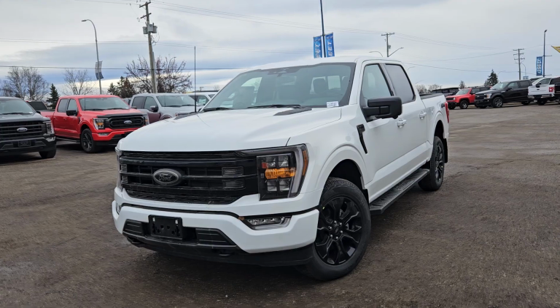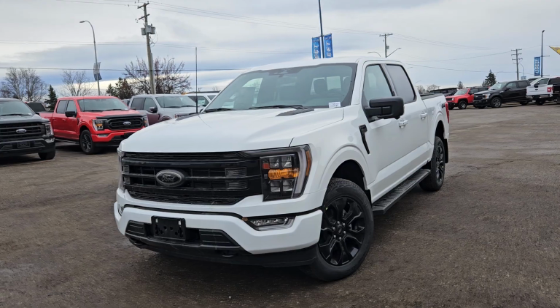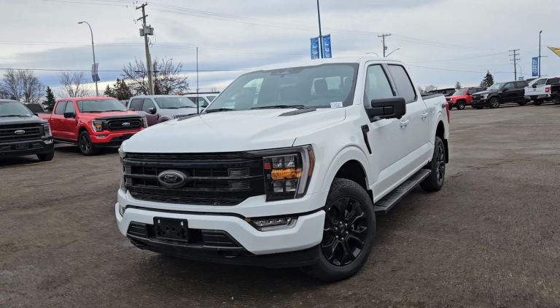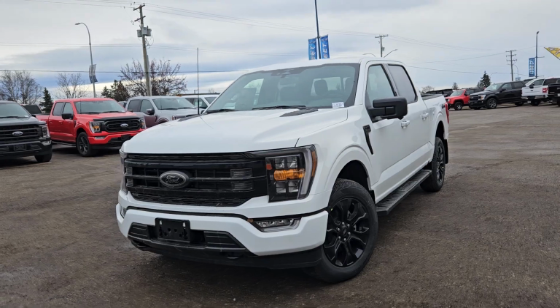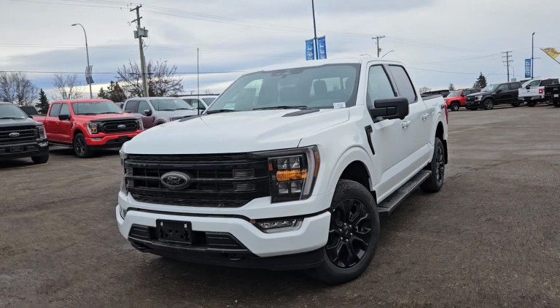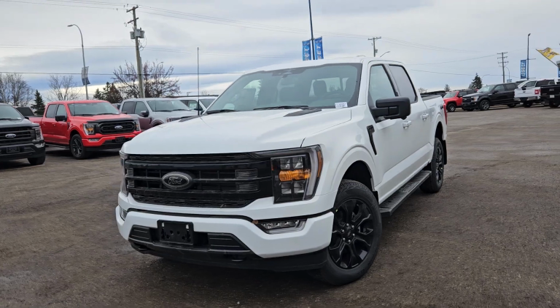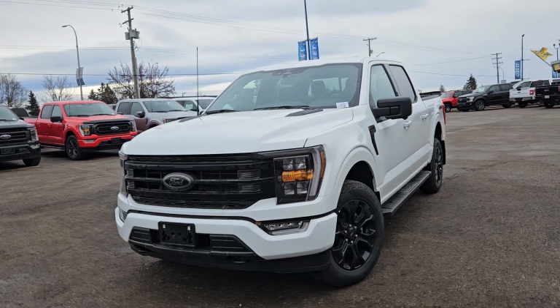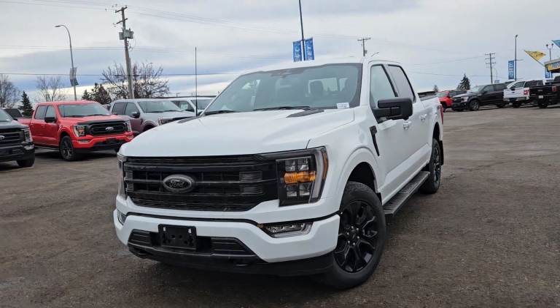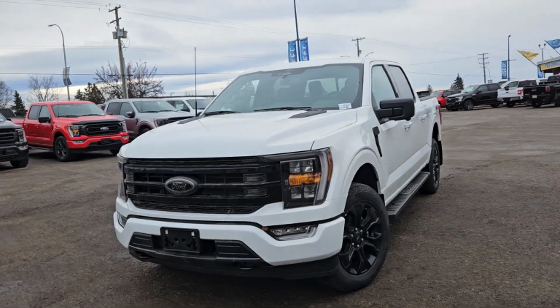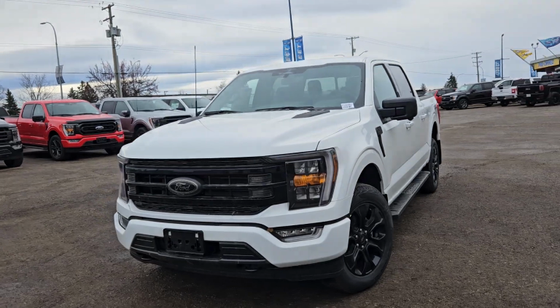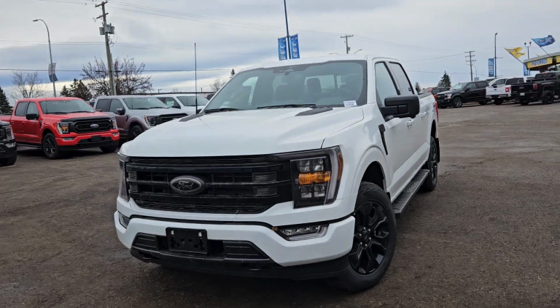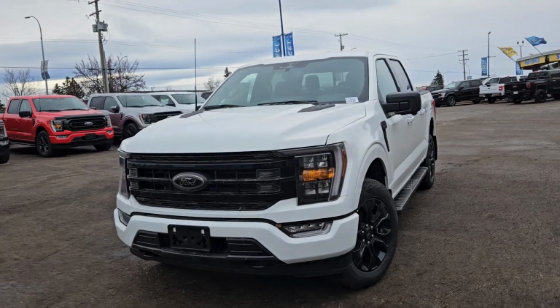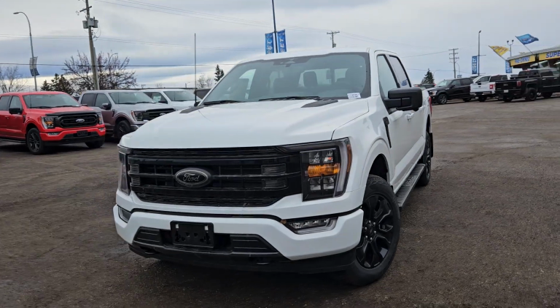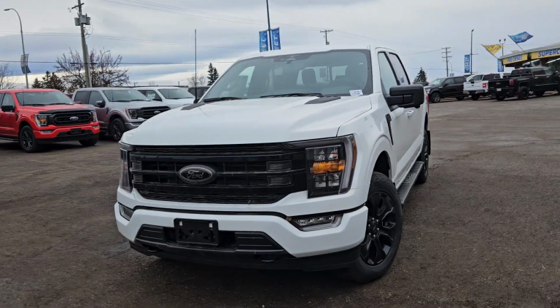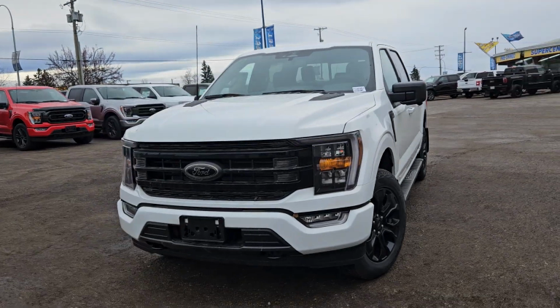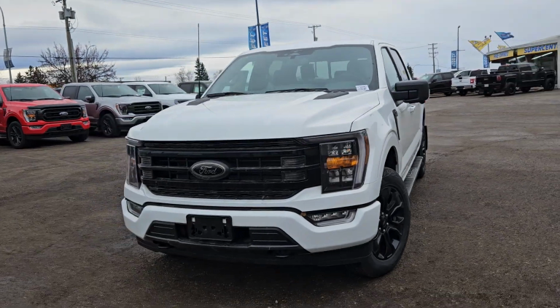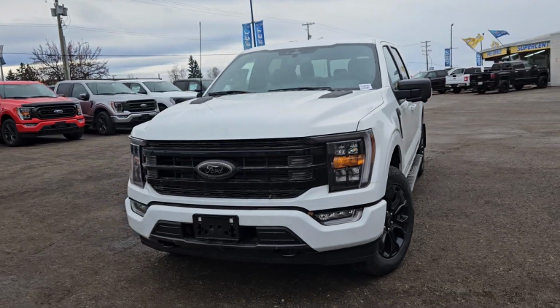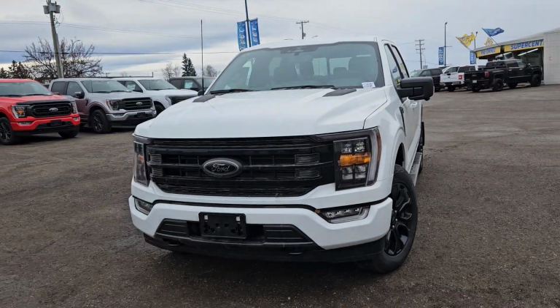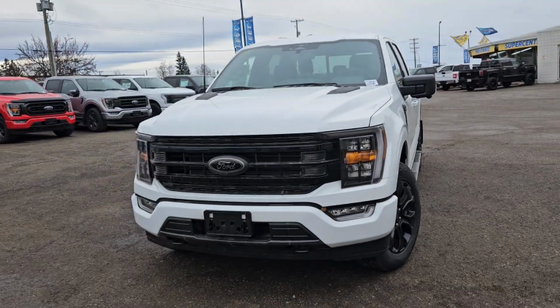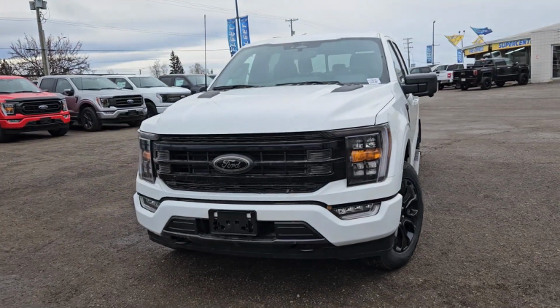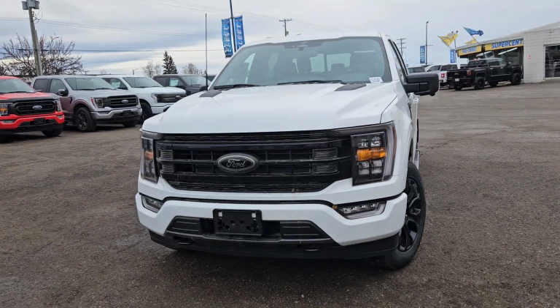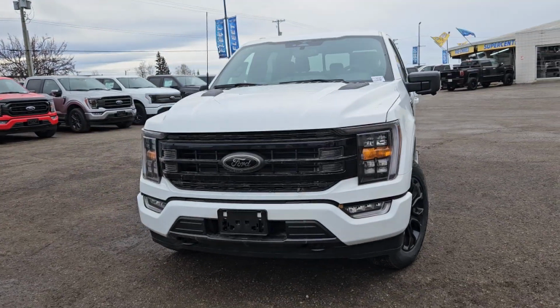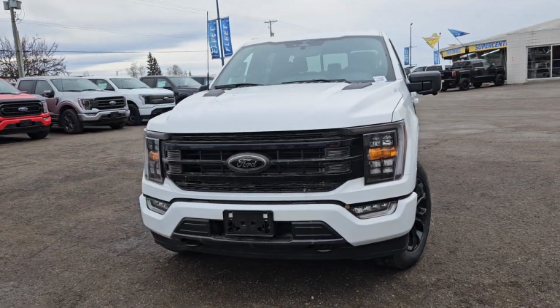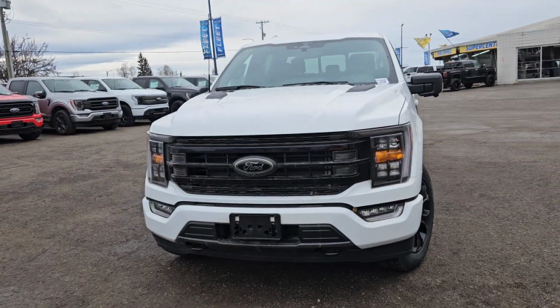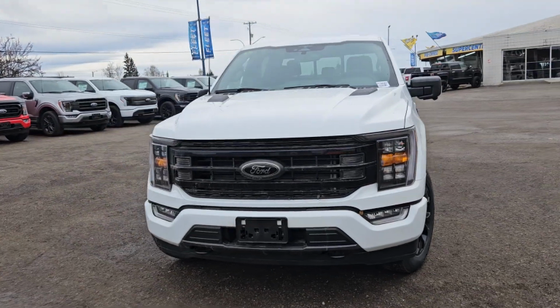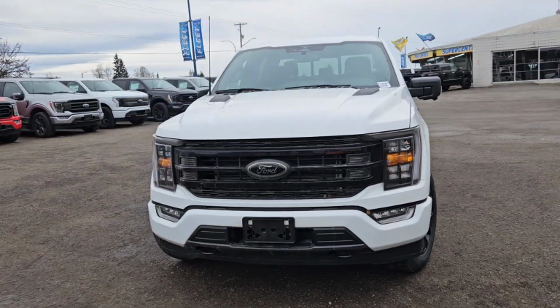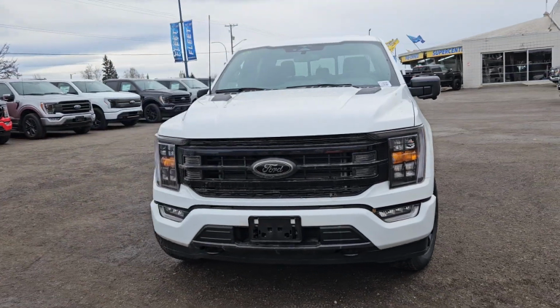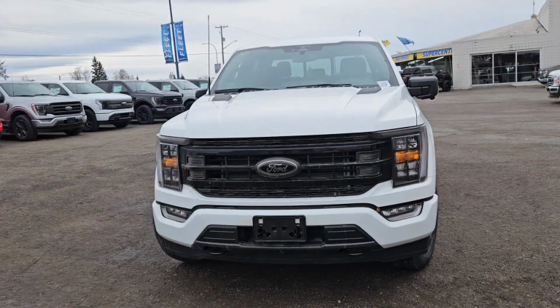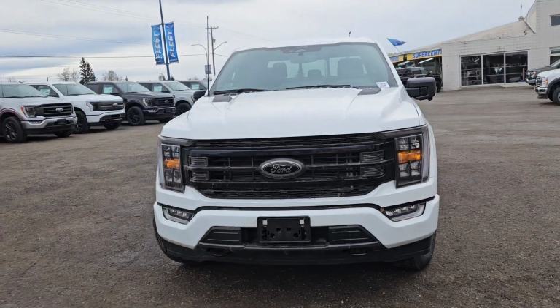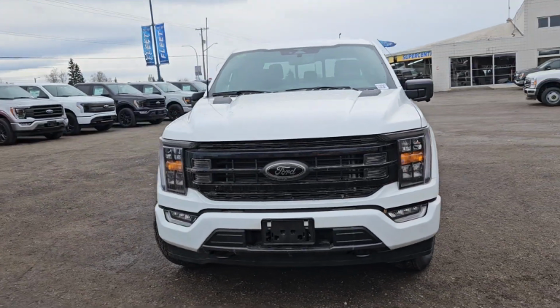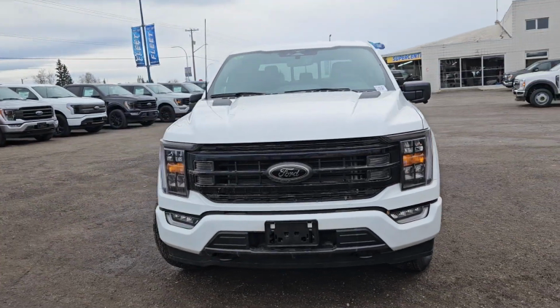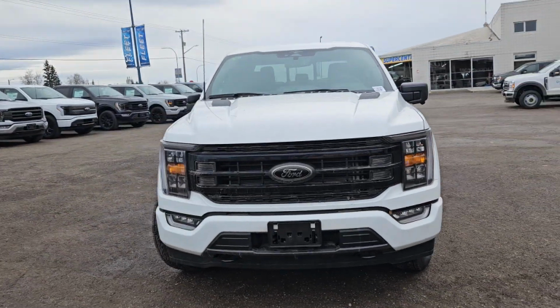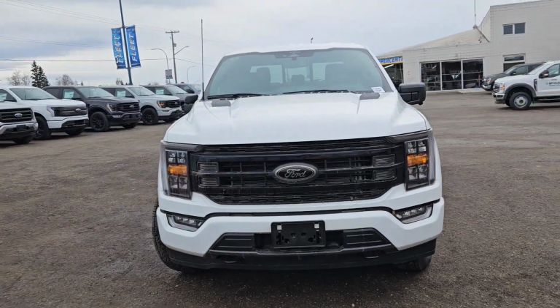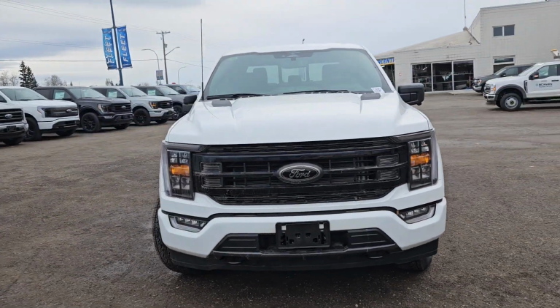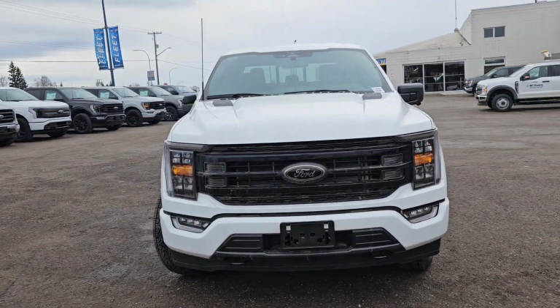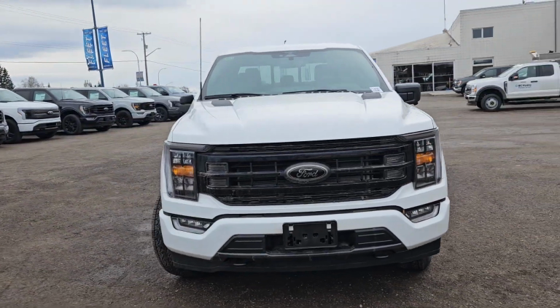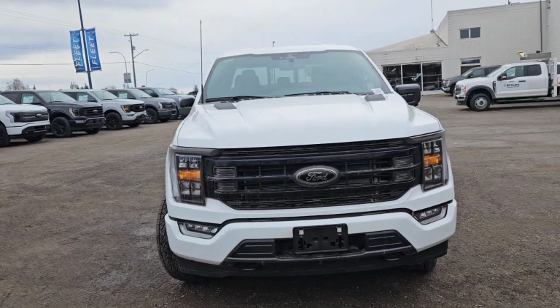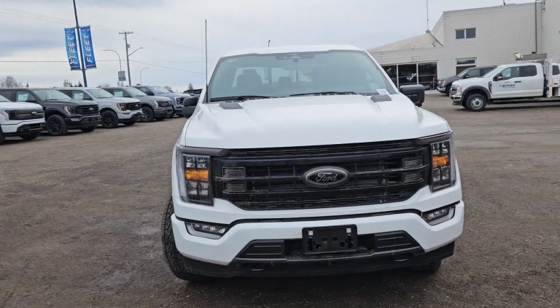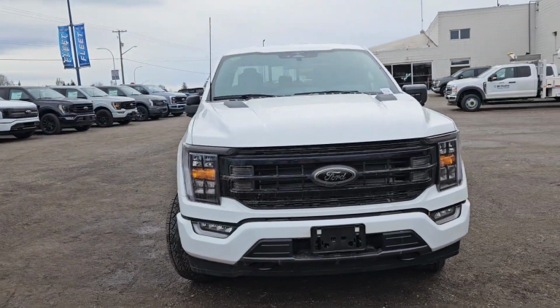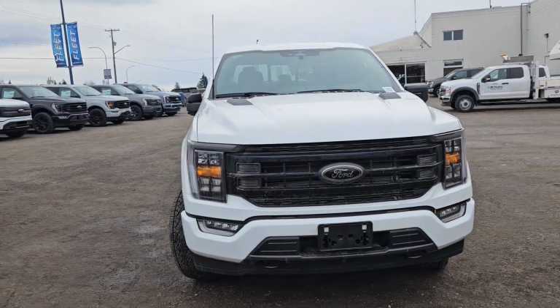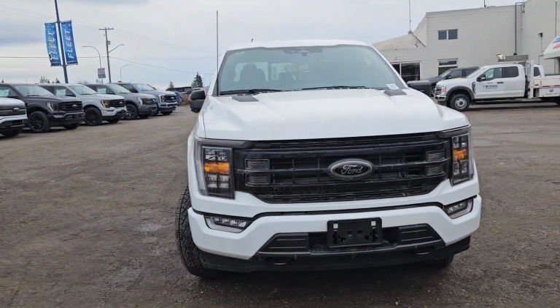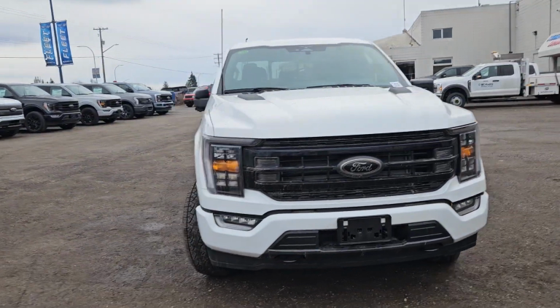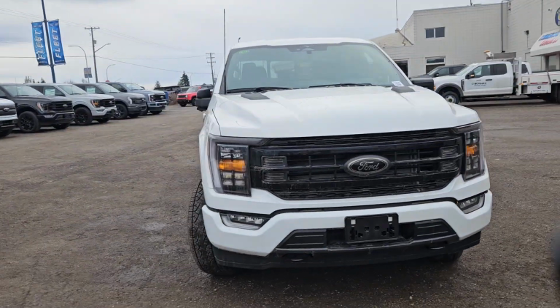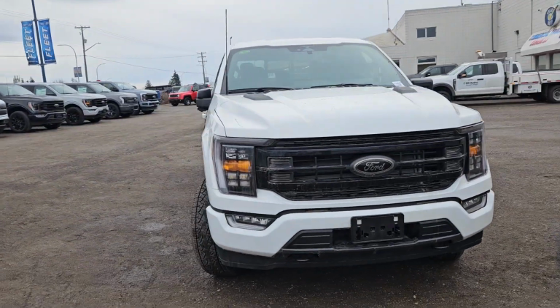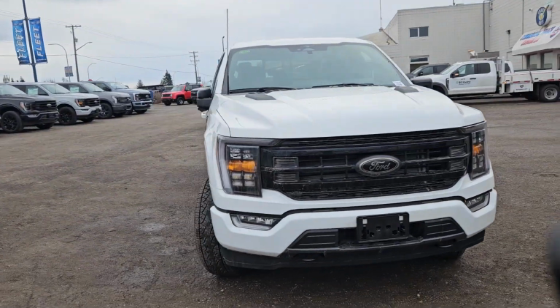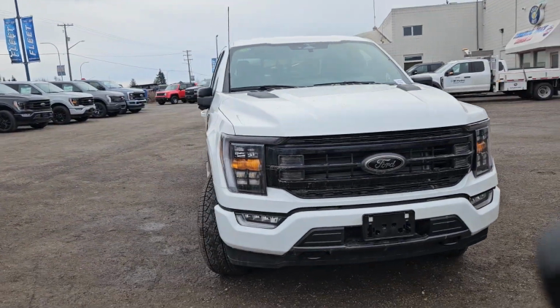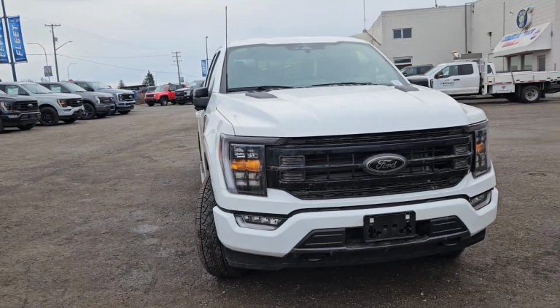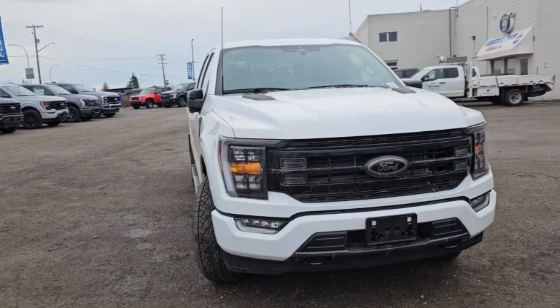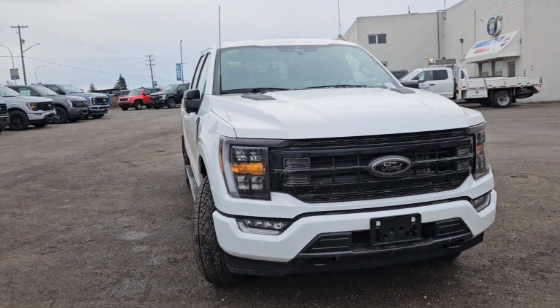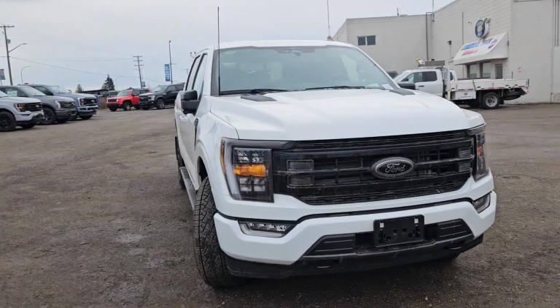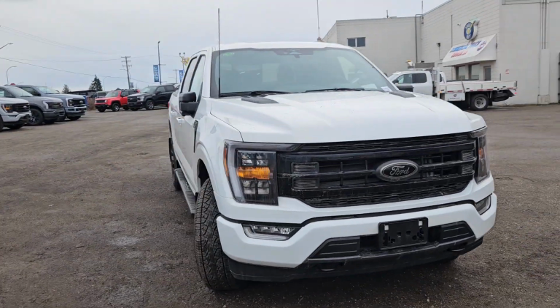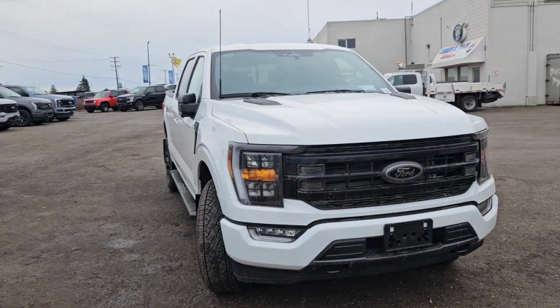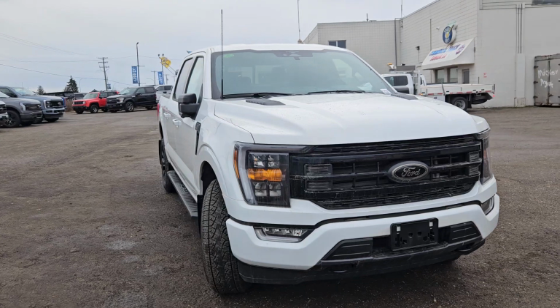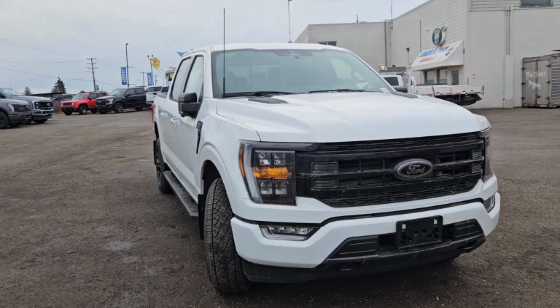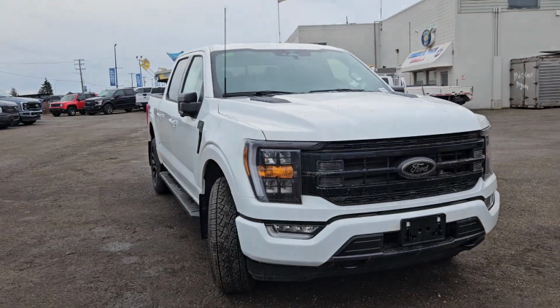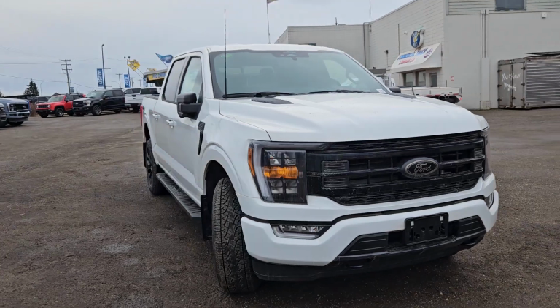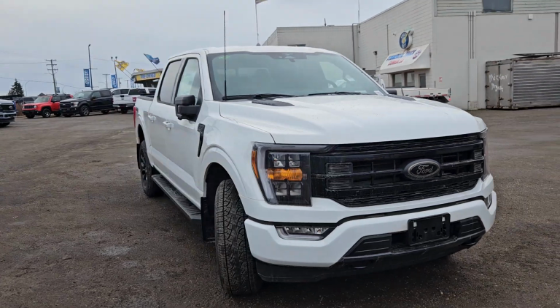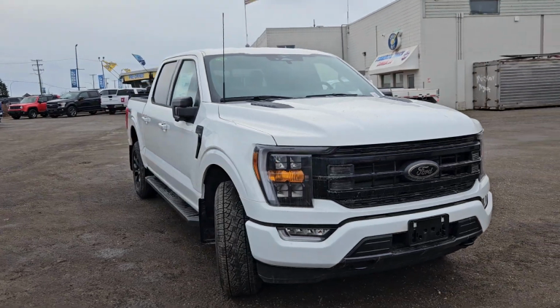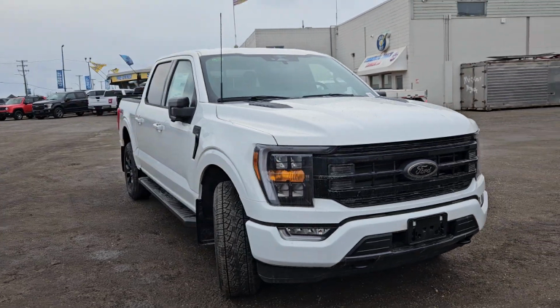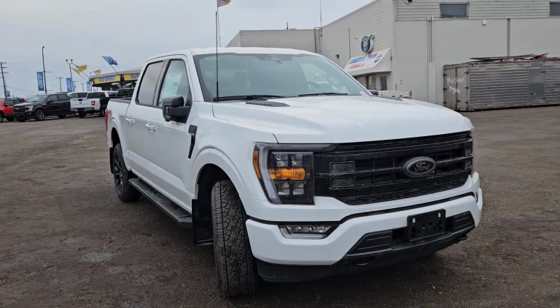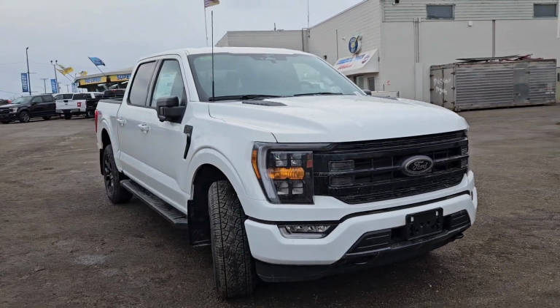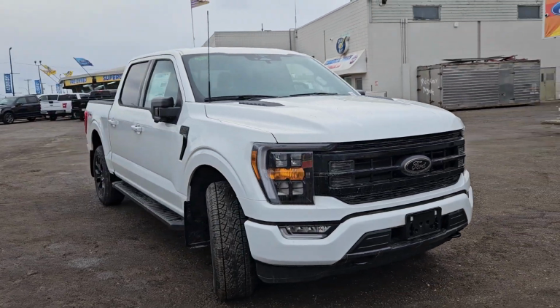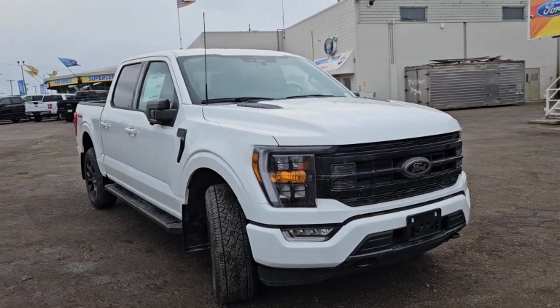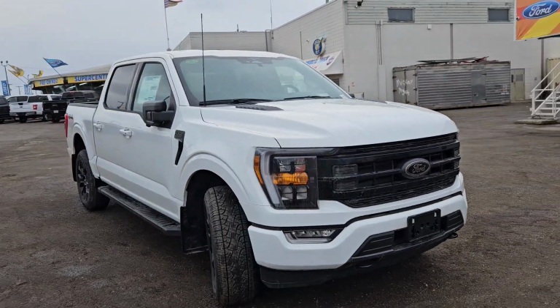Hello, this is Emily coming at you from PG Ford, and today we're looking at the 2023 Ford F-150 XLT.